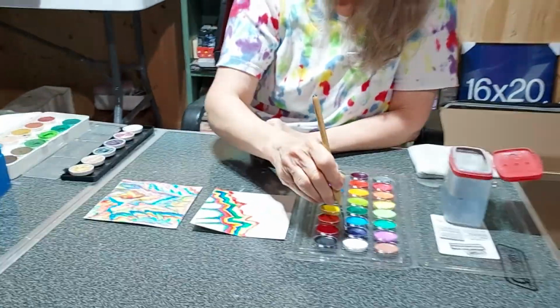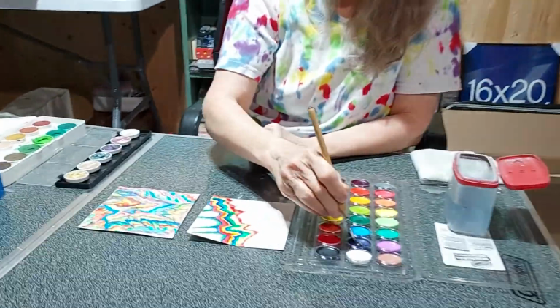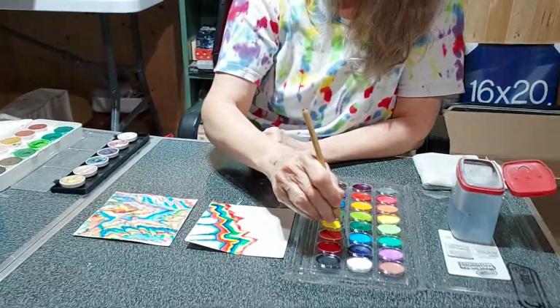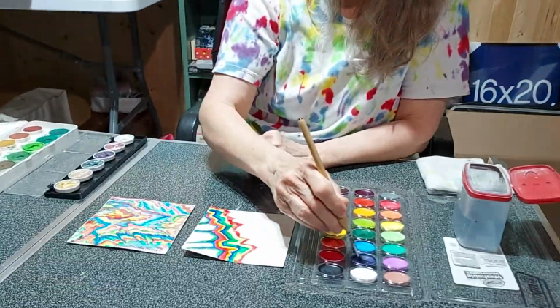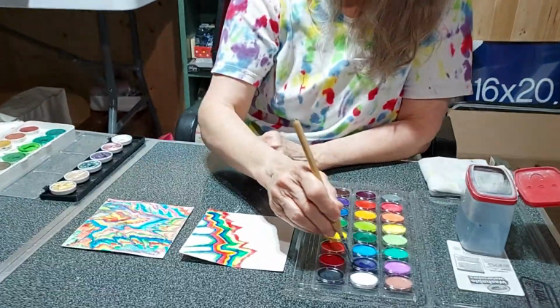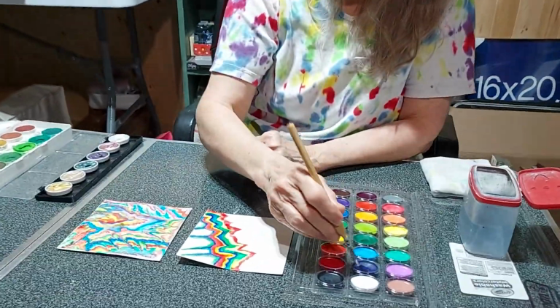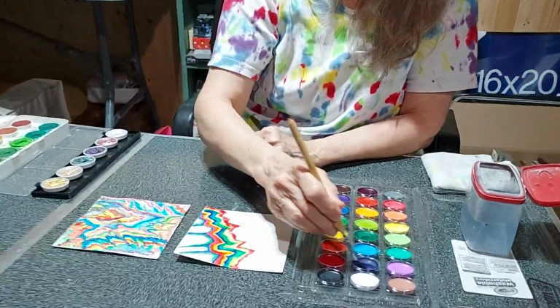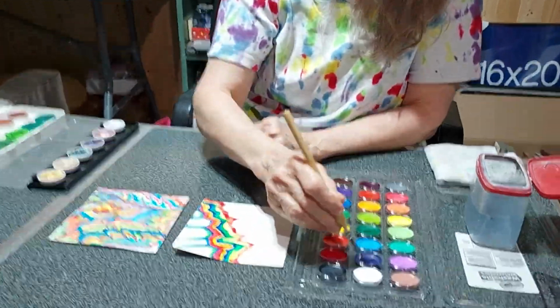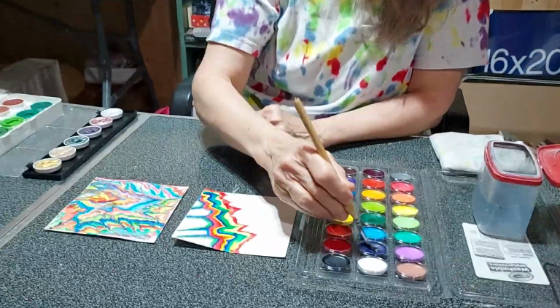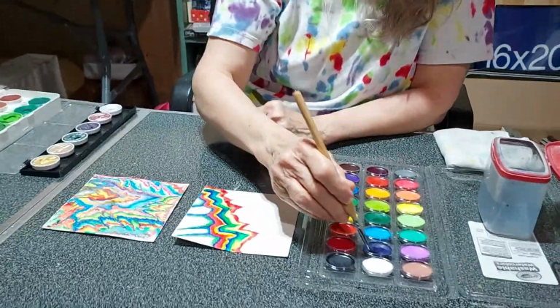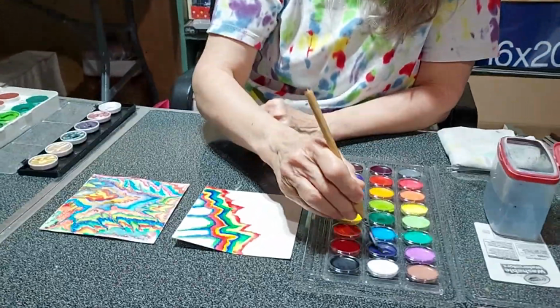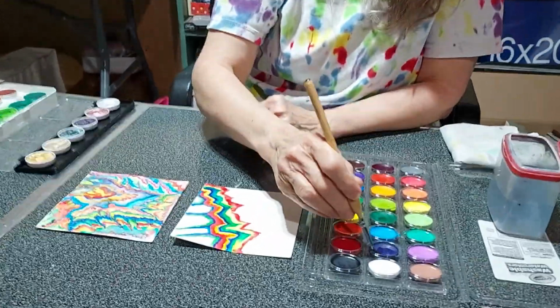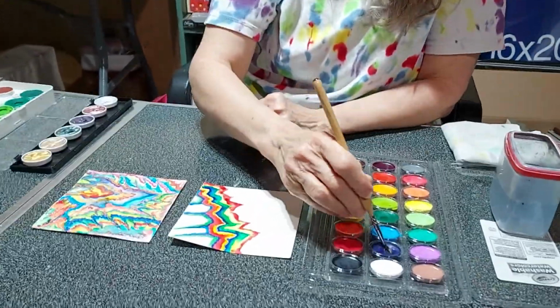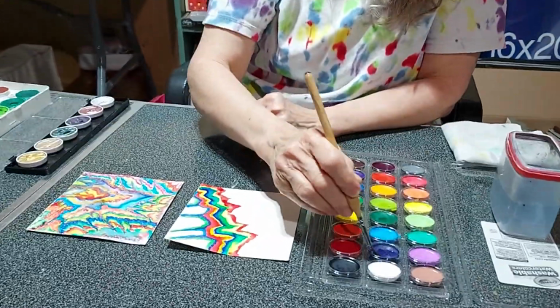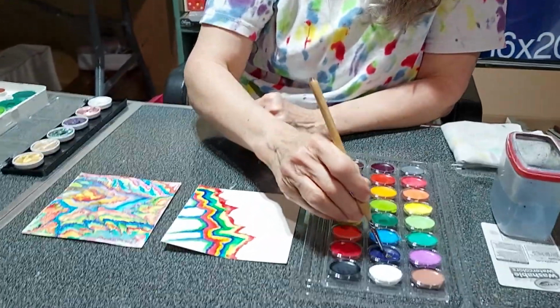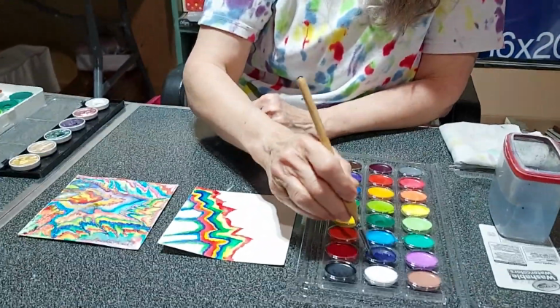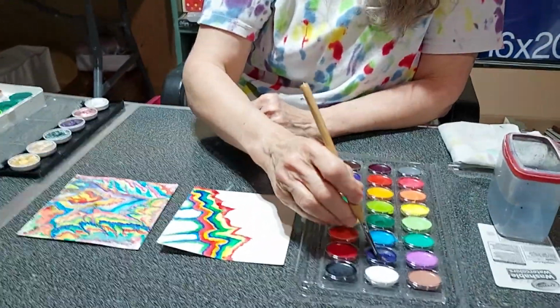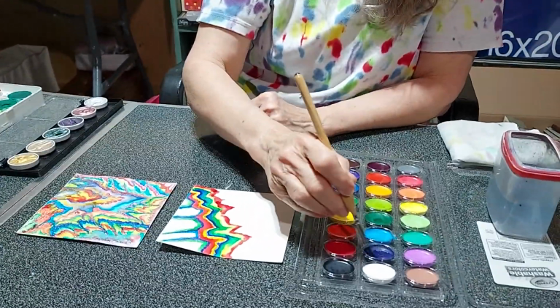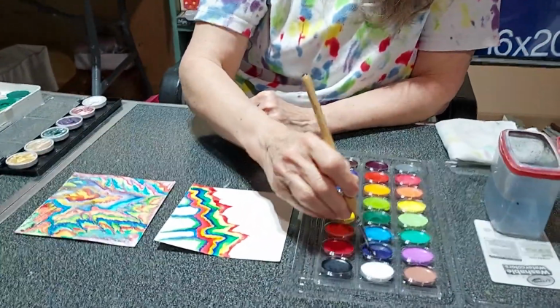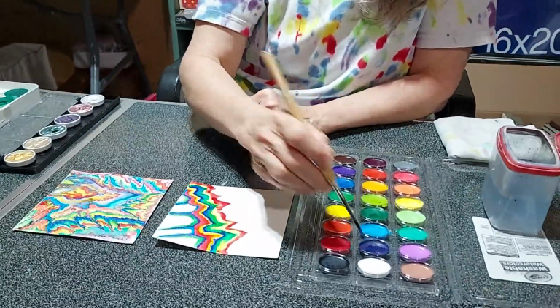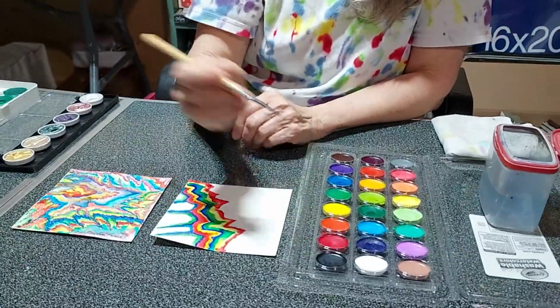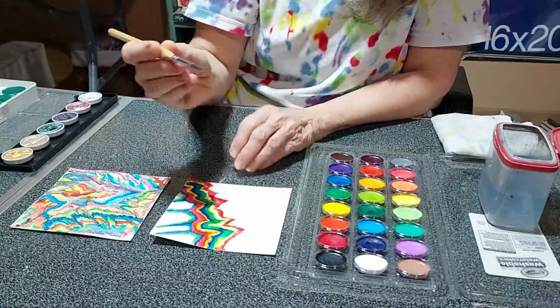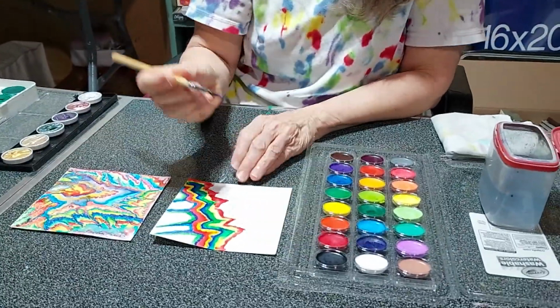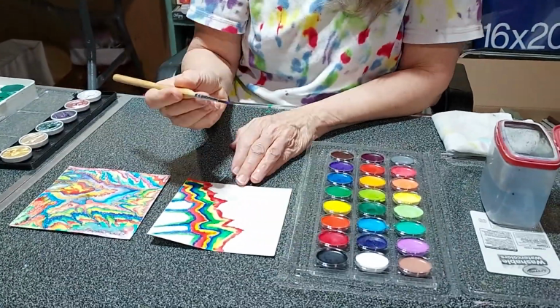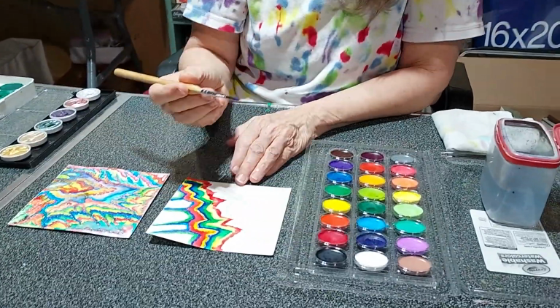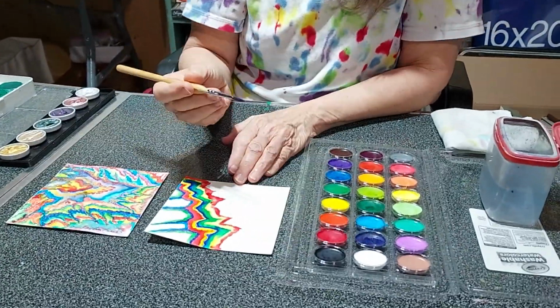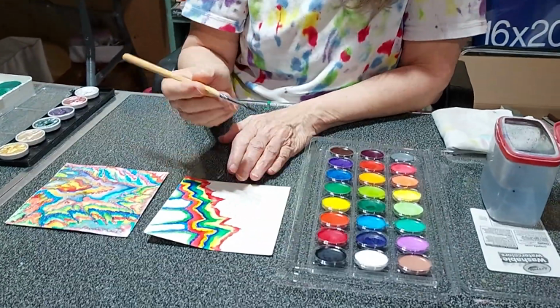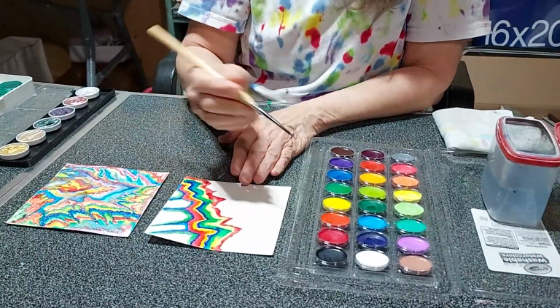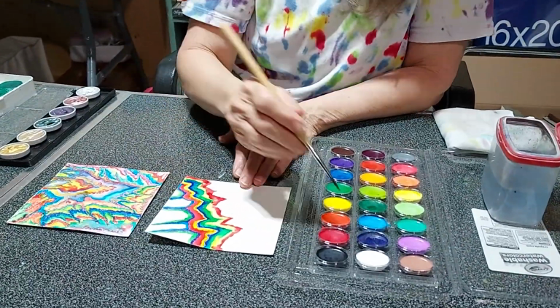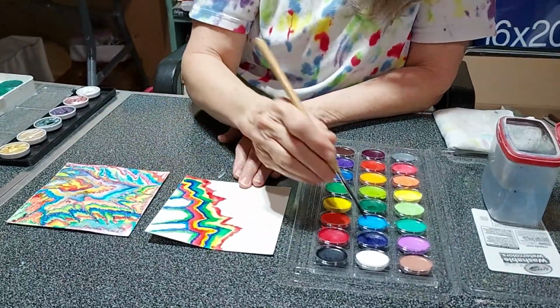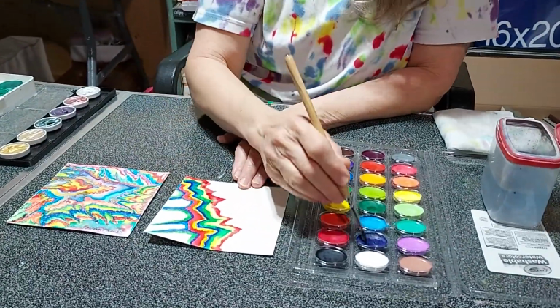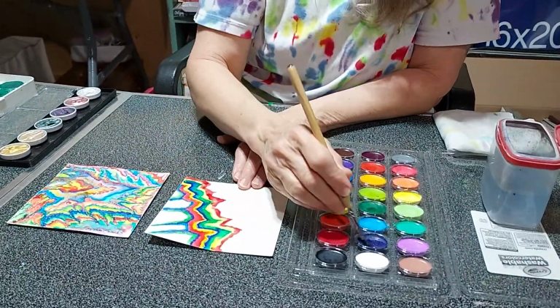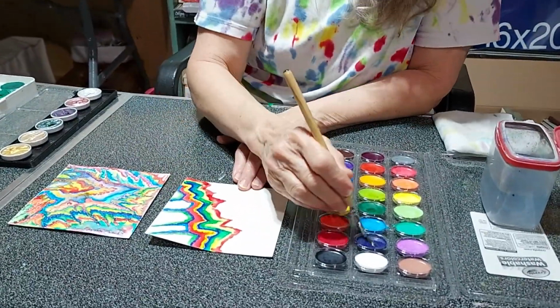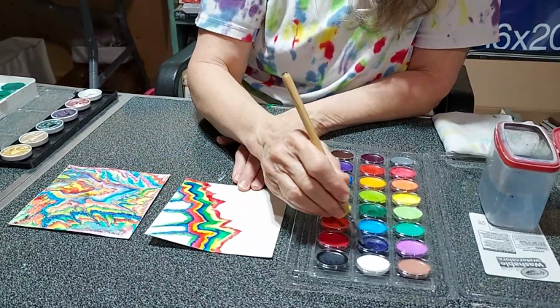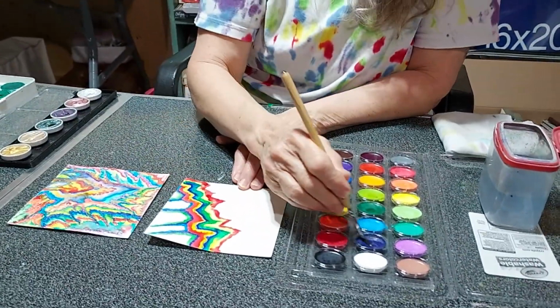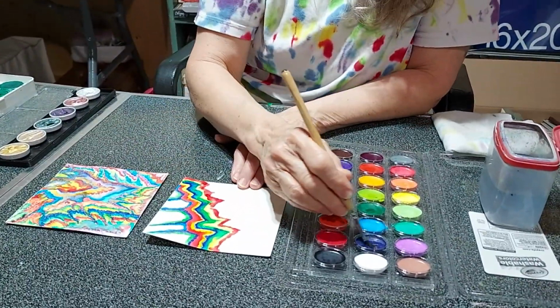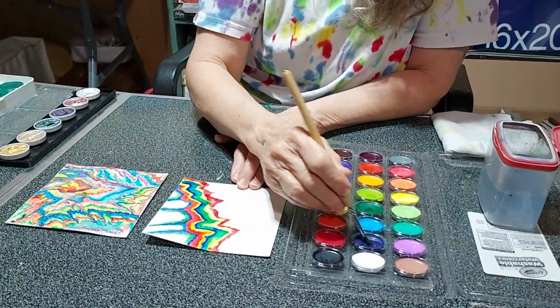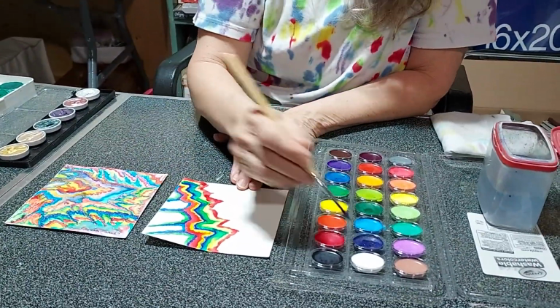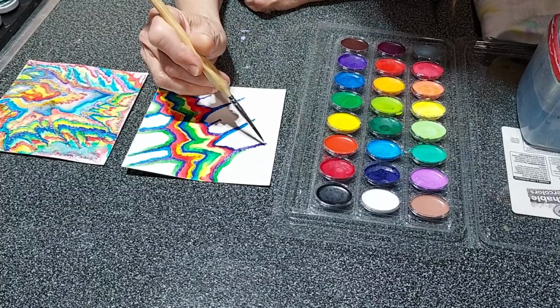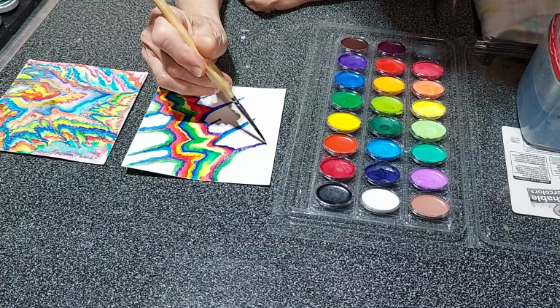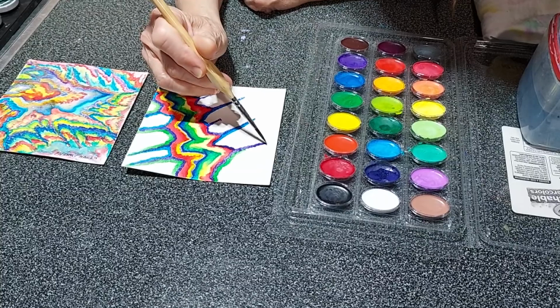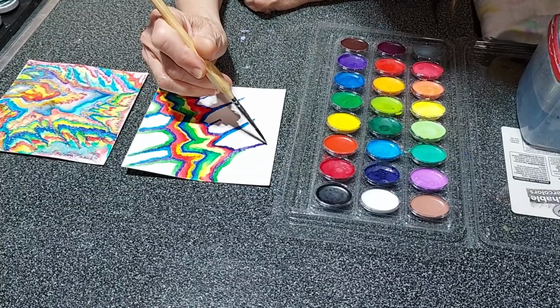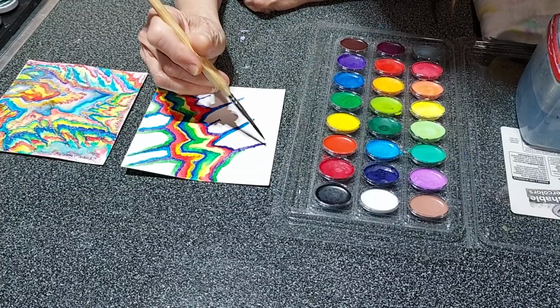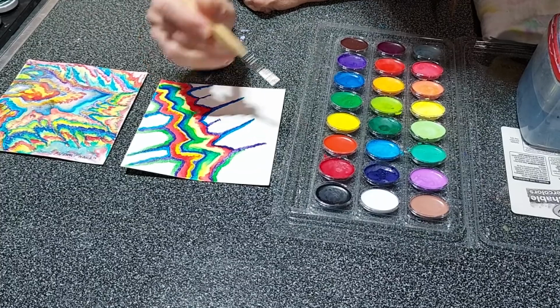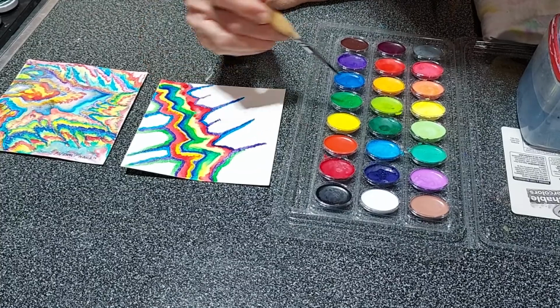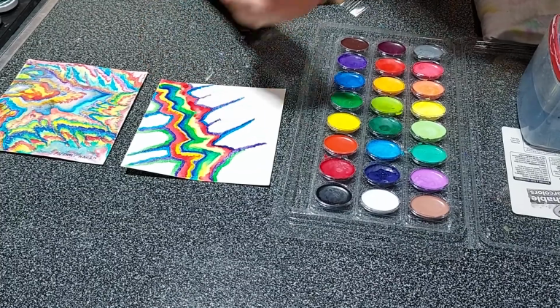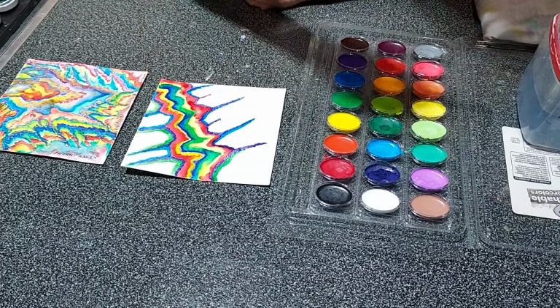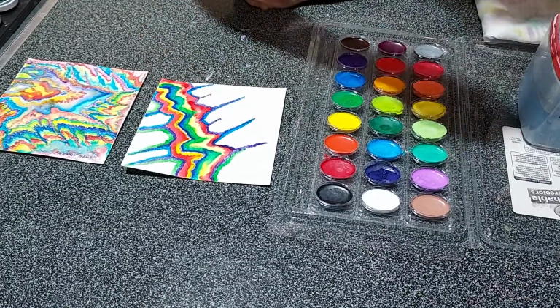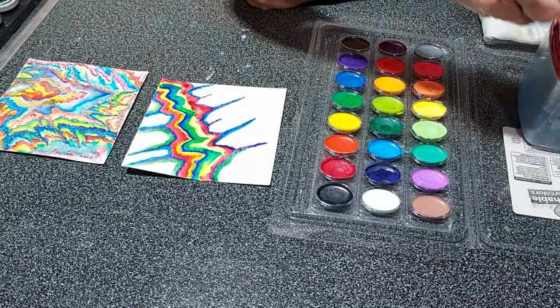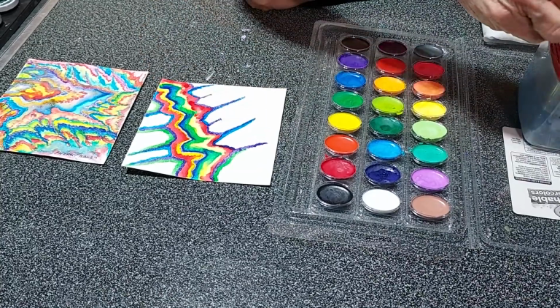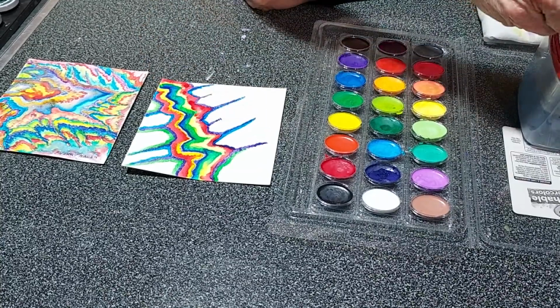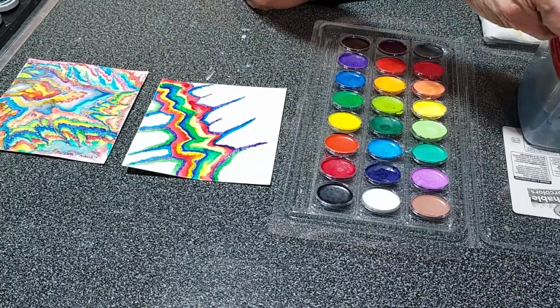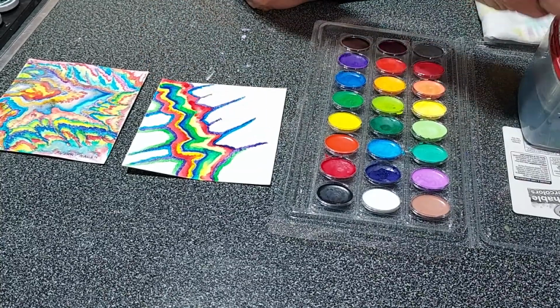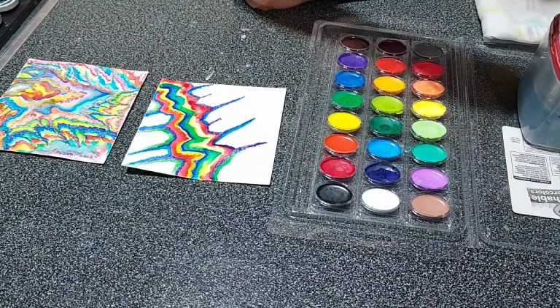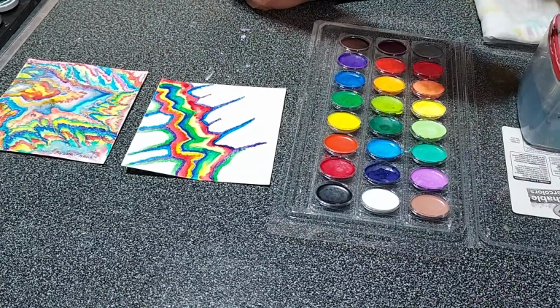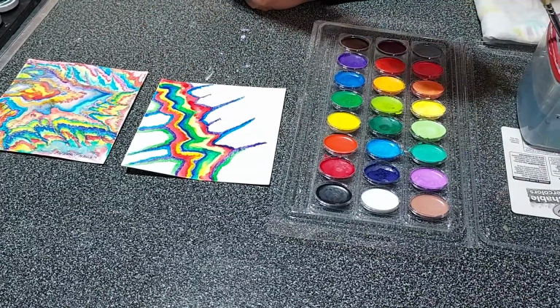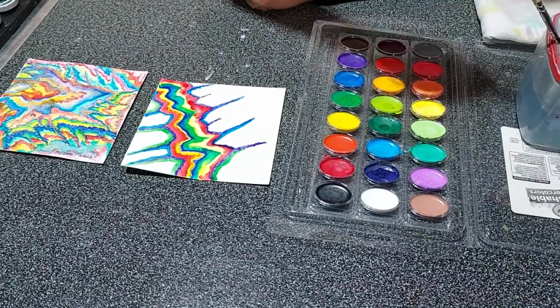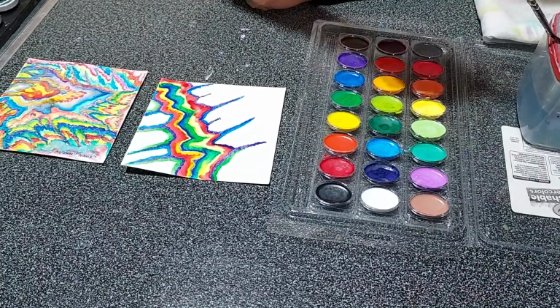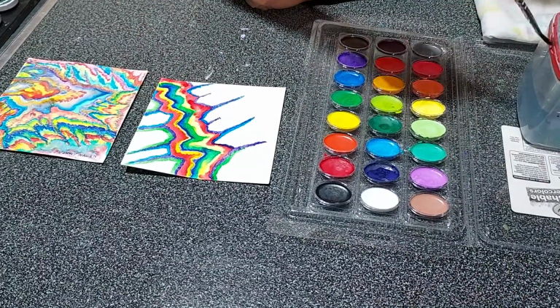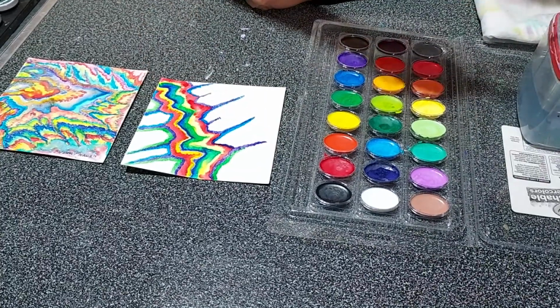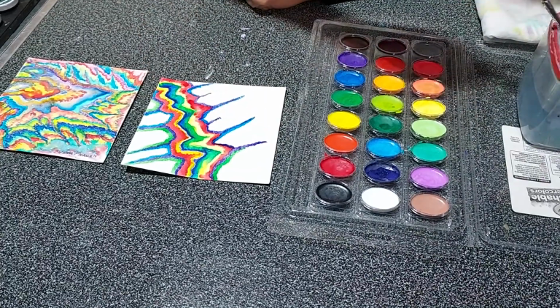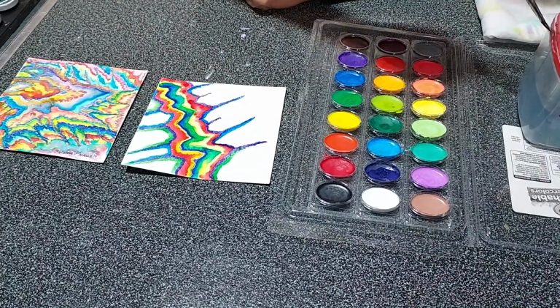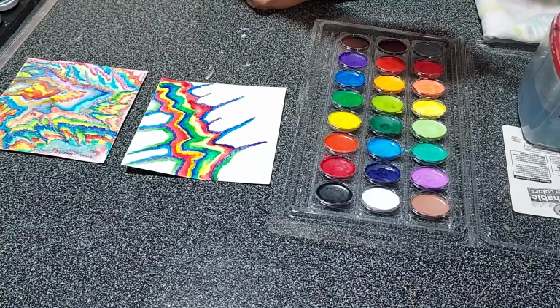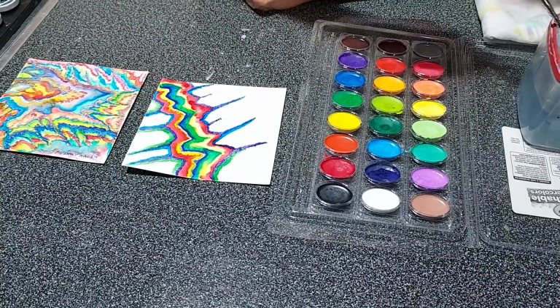Hello! Welcome to Sheri's World of Color. I'm Sheri Hagen and we're going to show you what we do next on this painting.